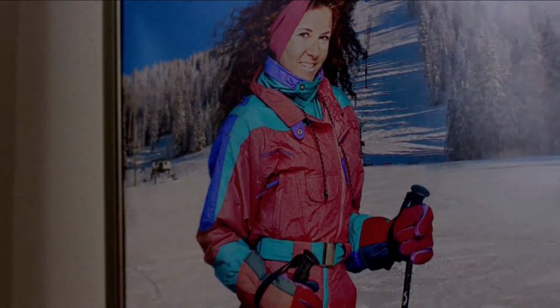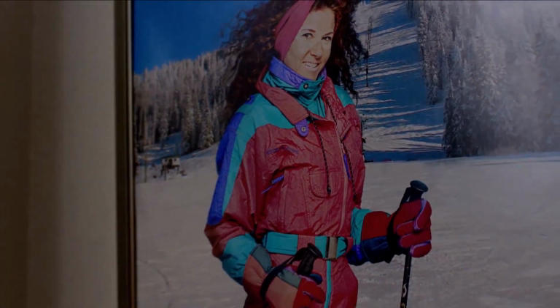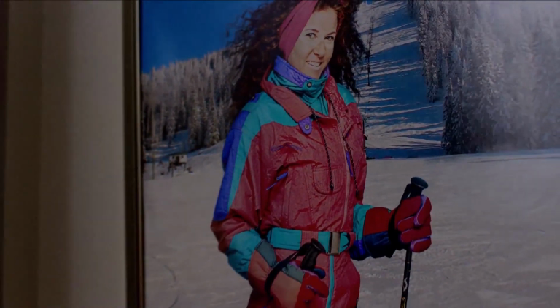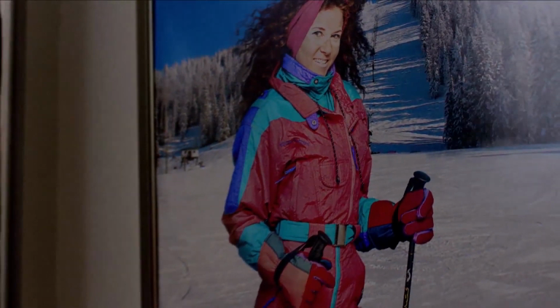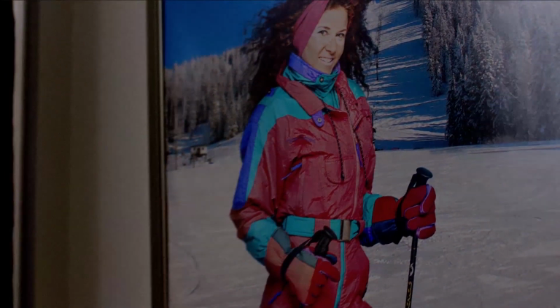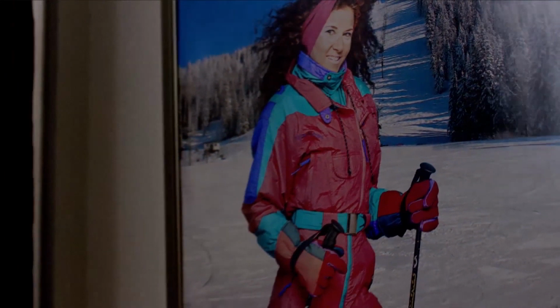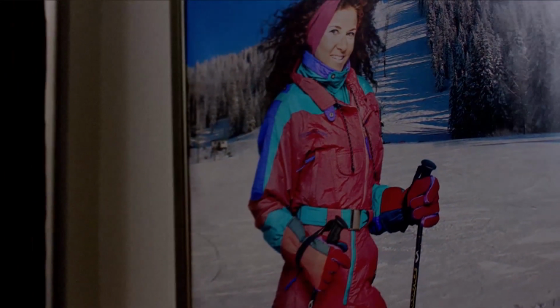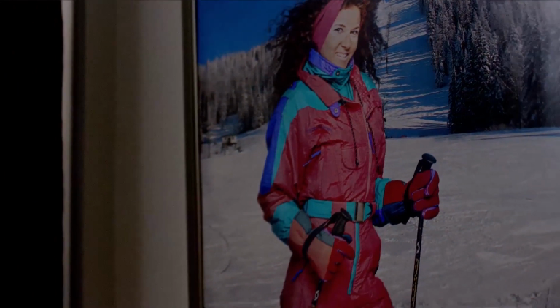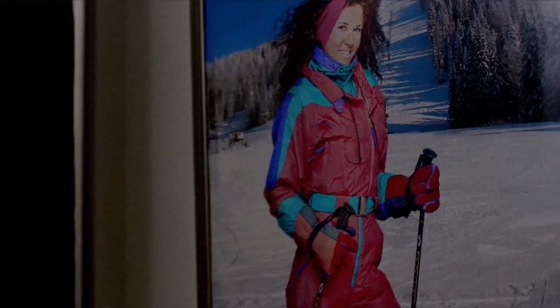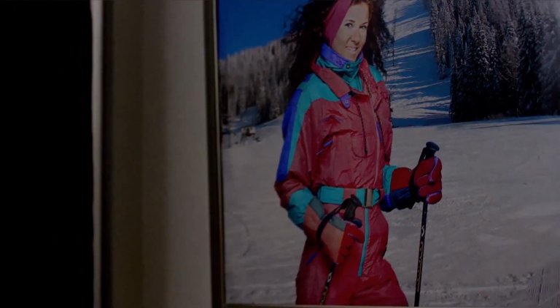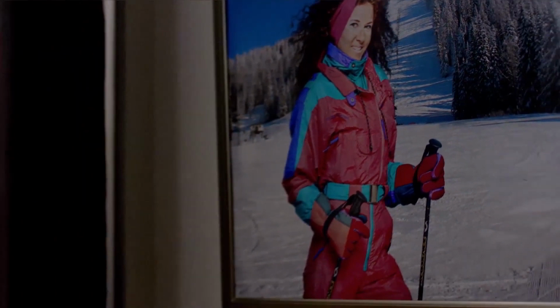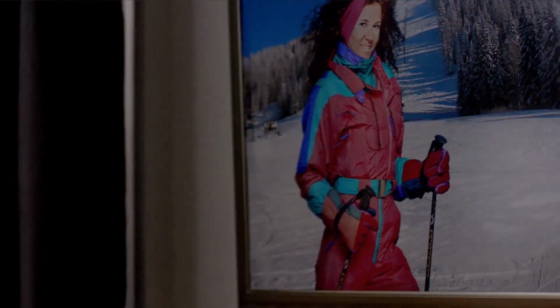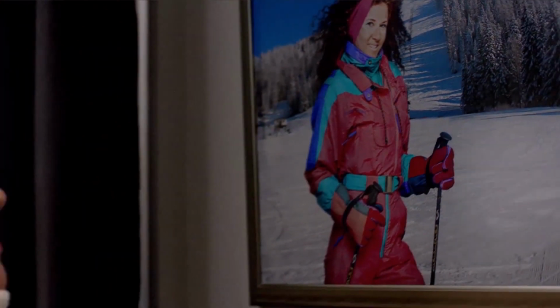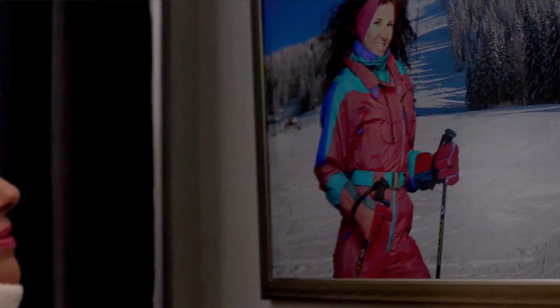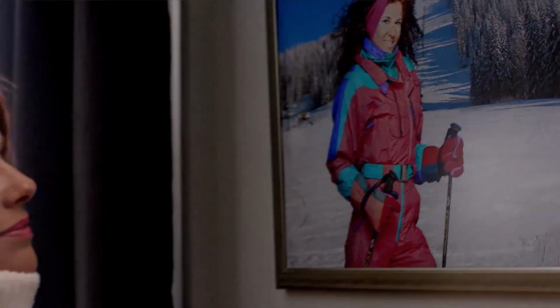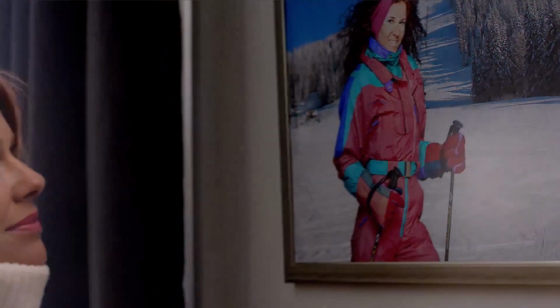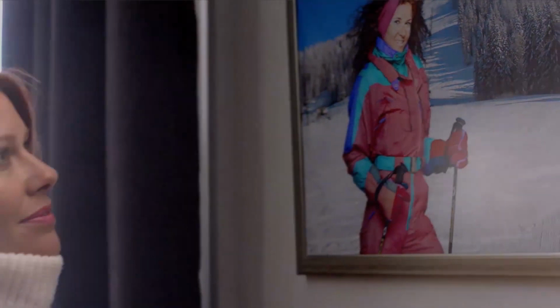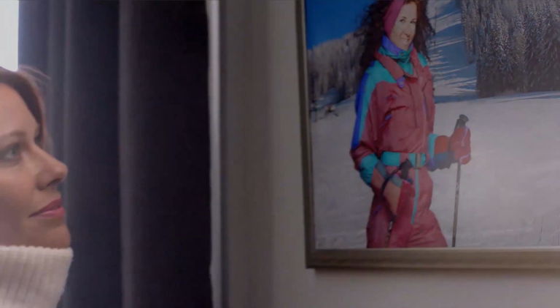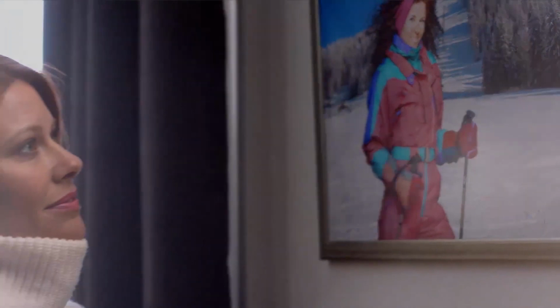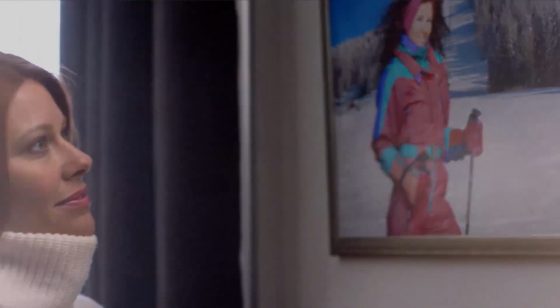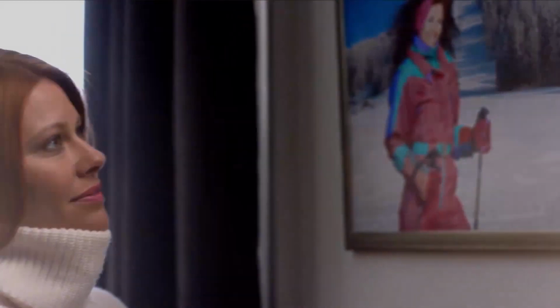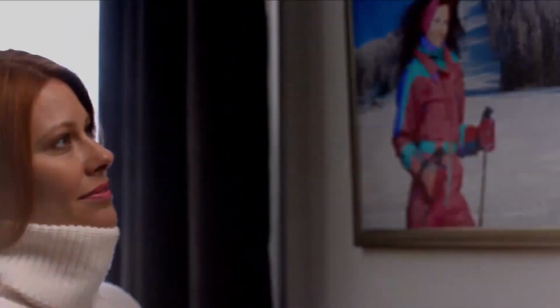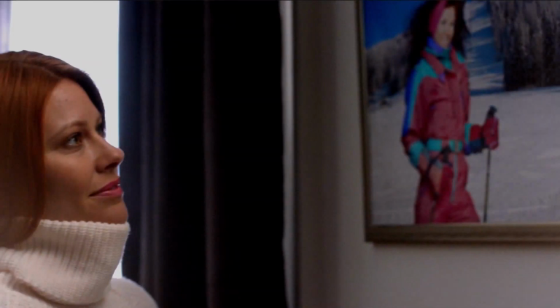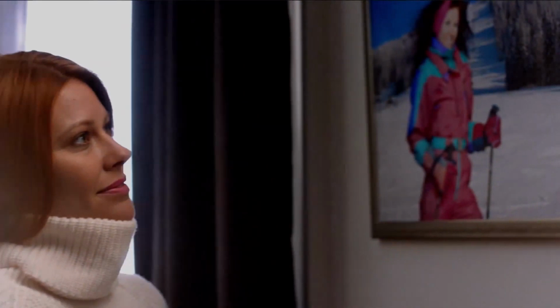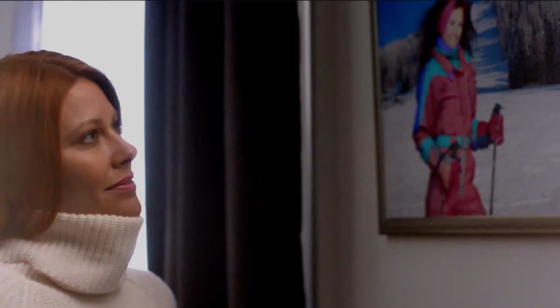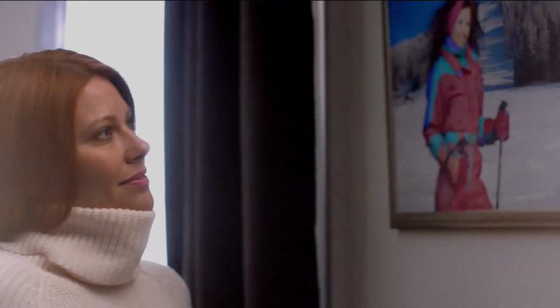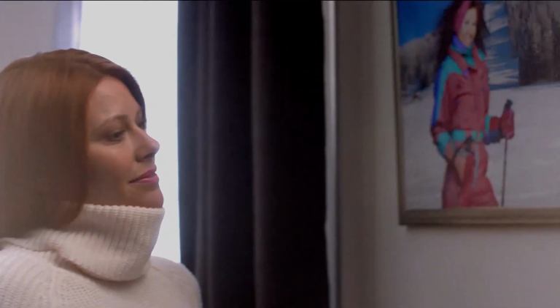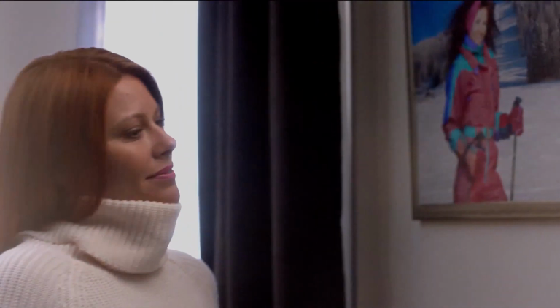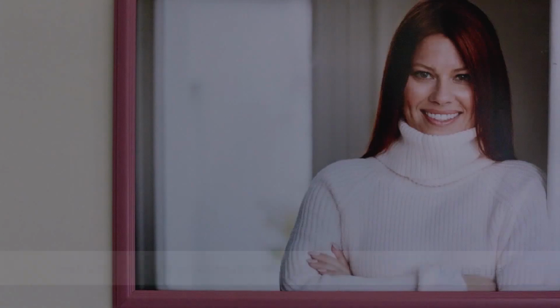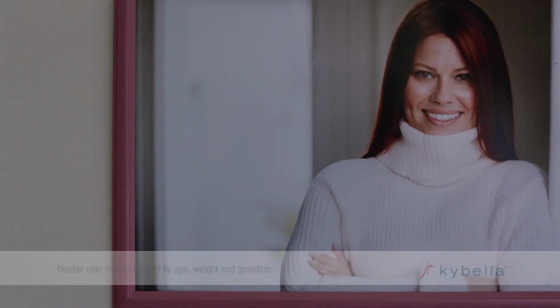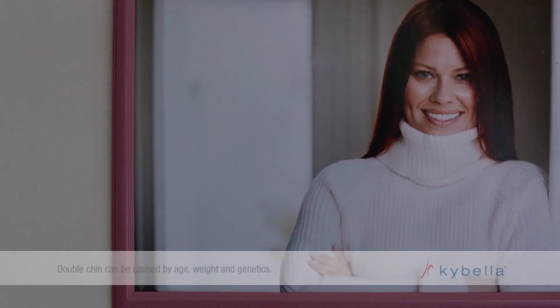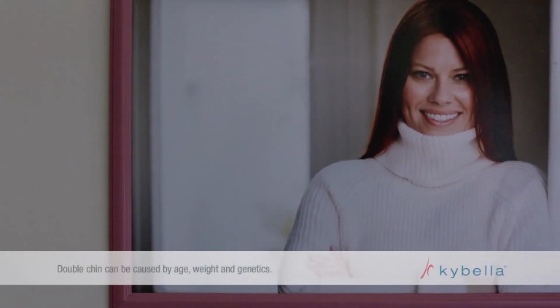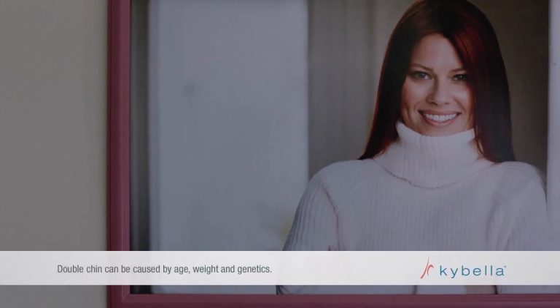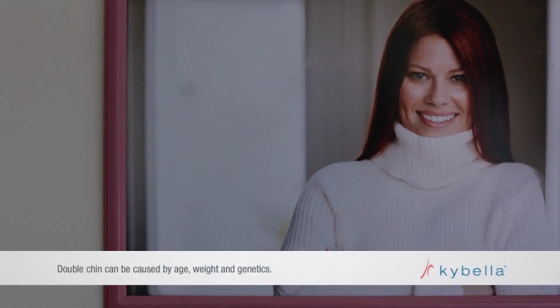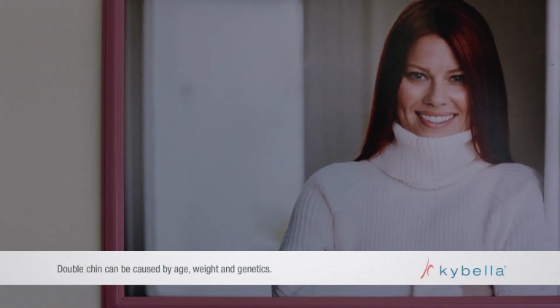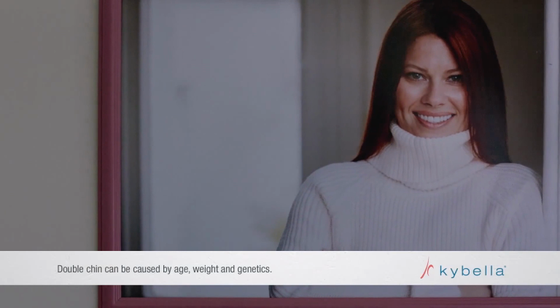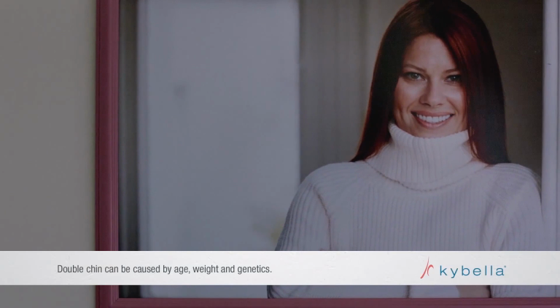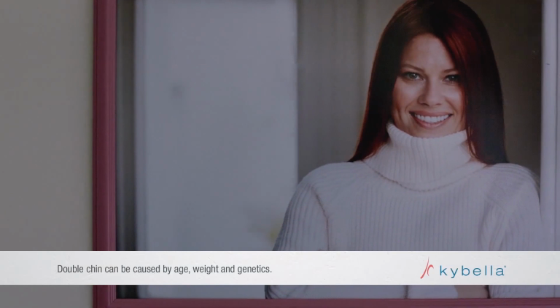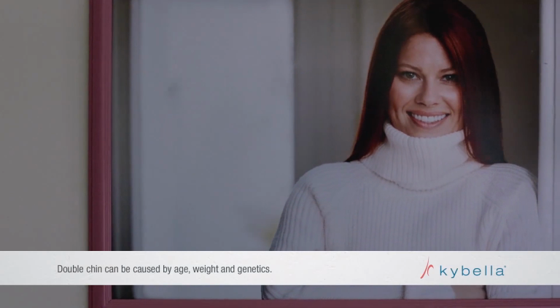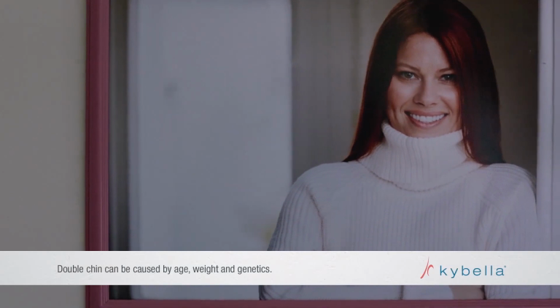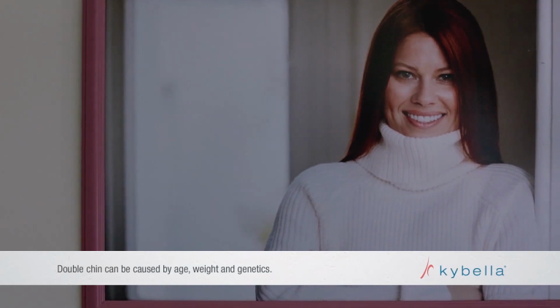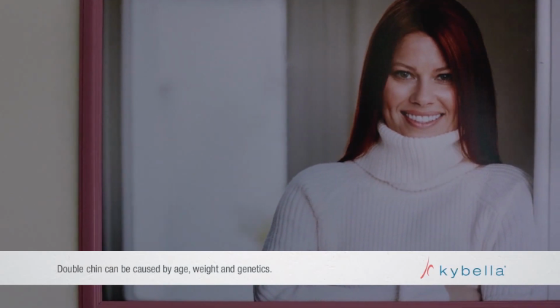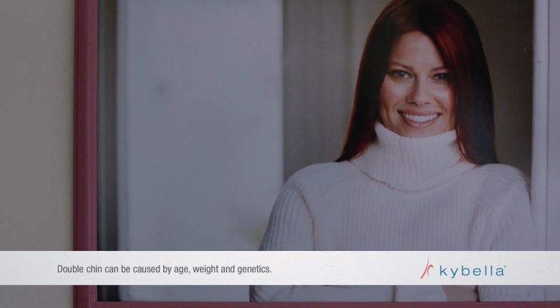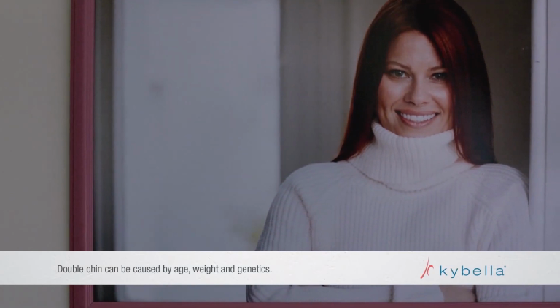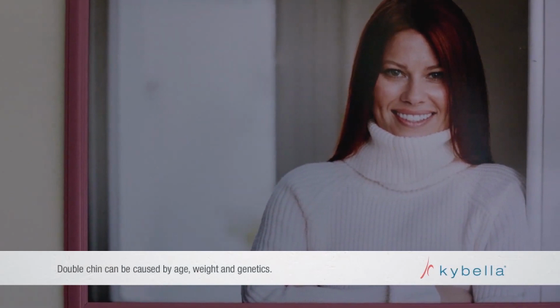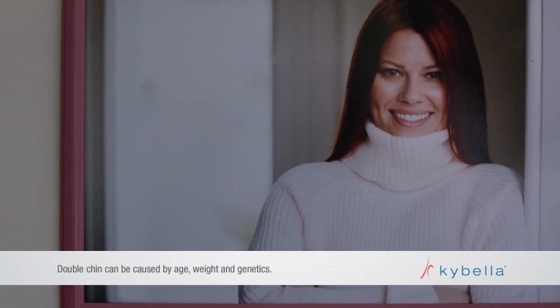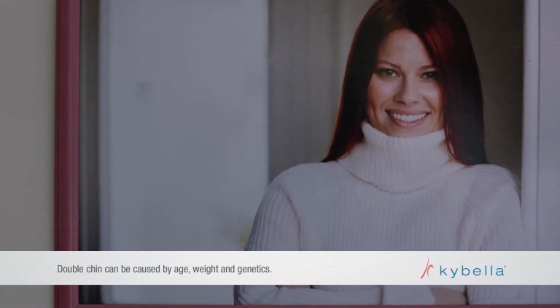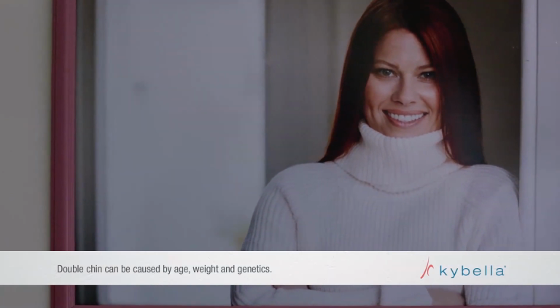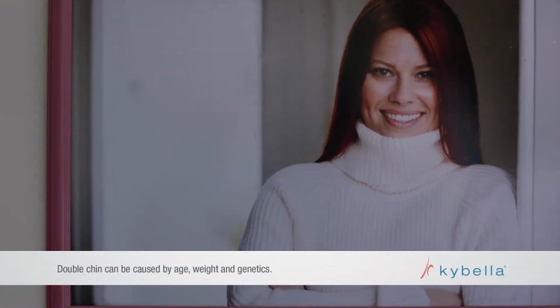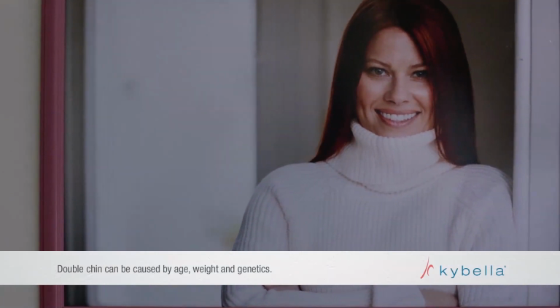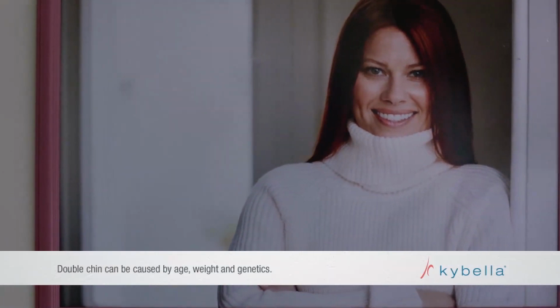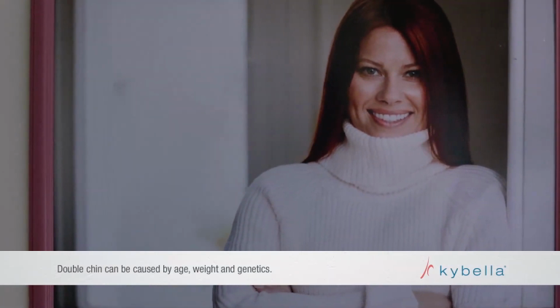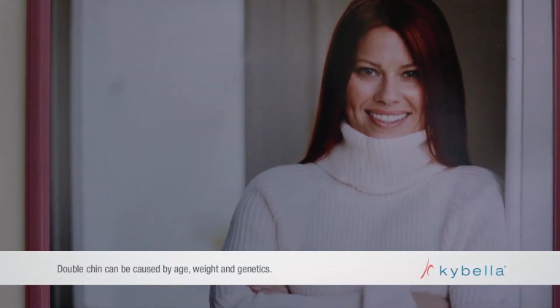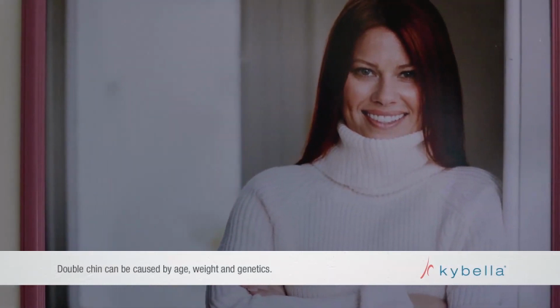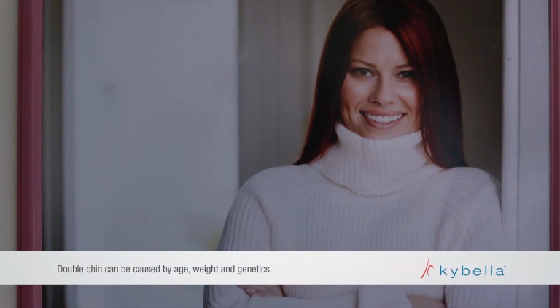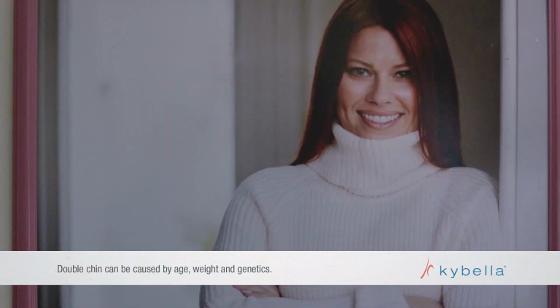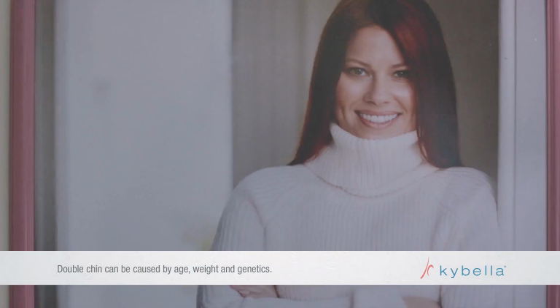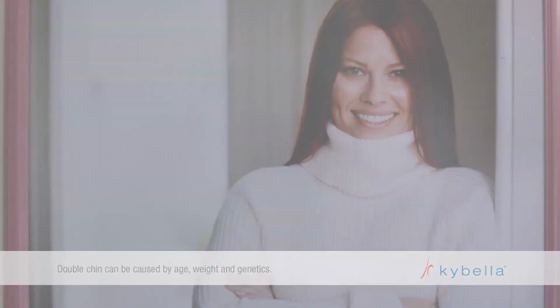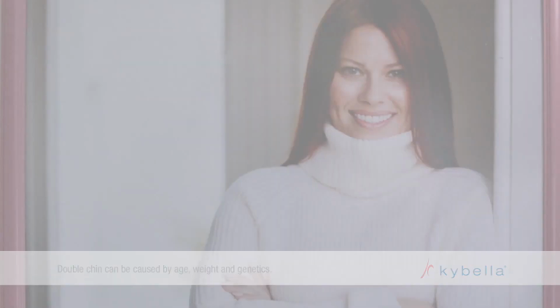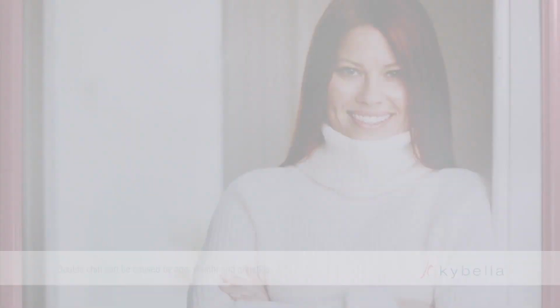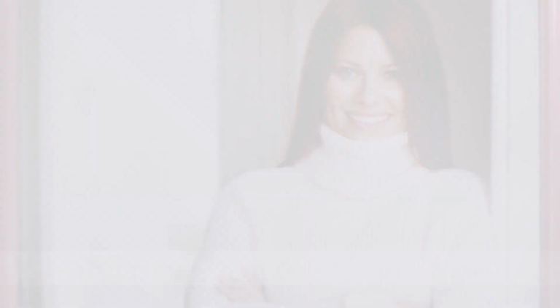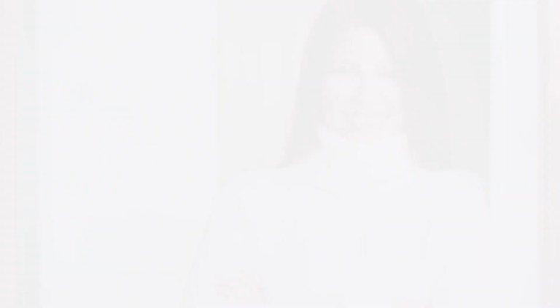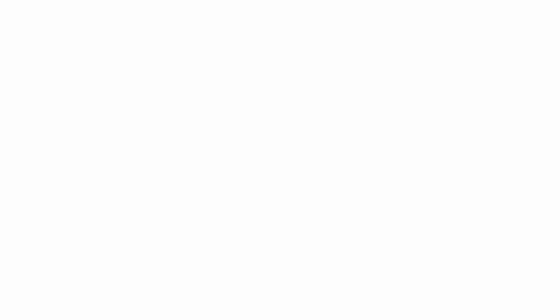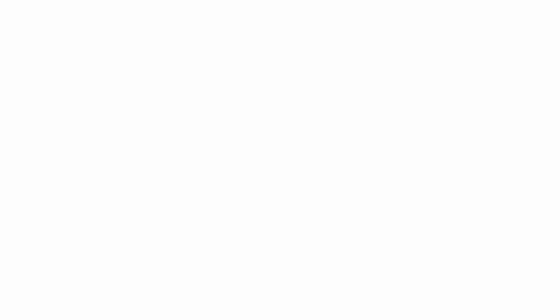I inherited their can-do spirit and their double chin. Now I'm going to do something about it.